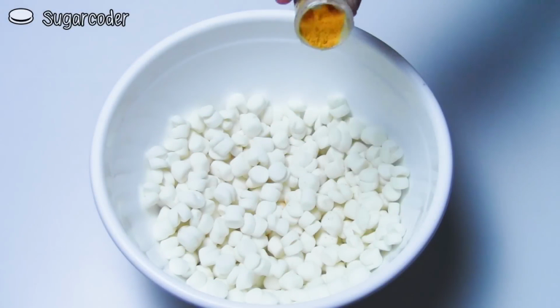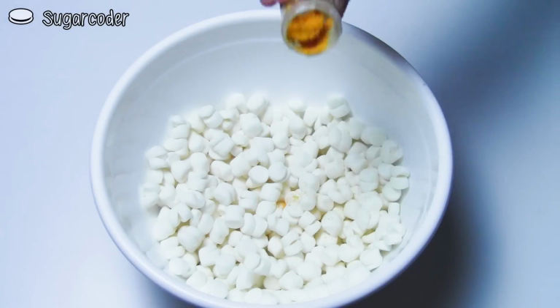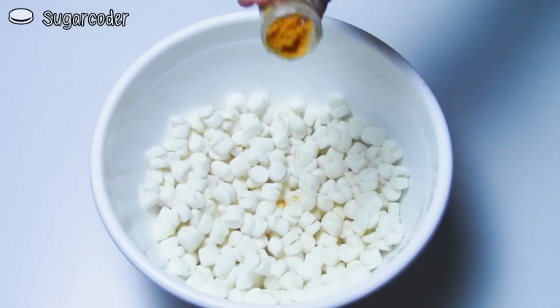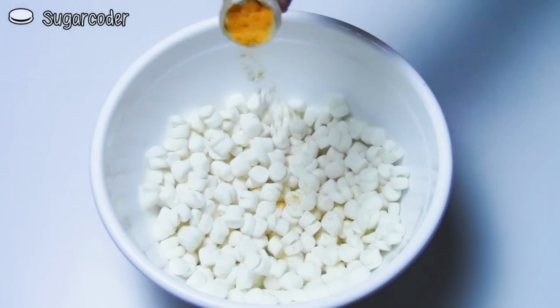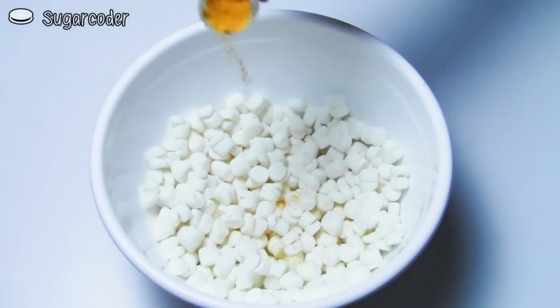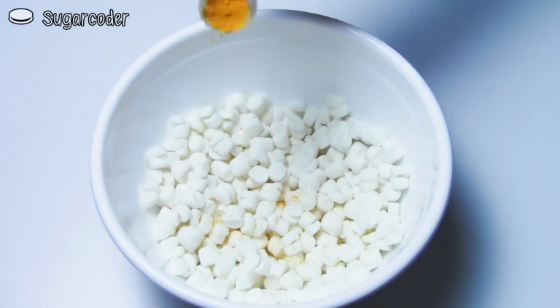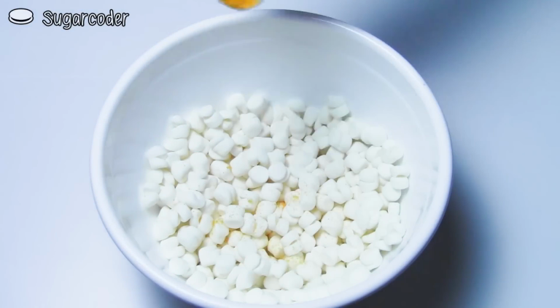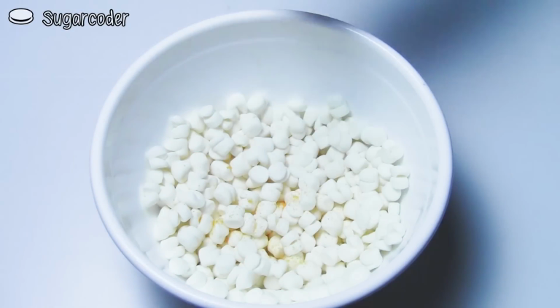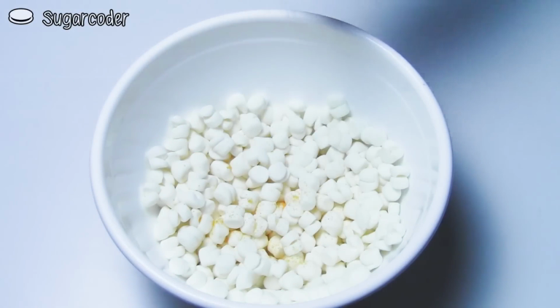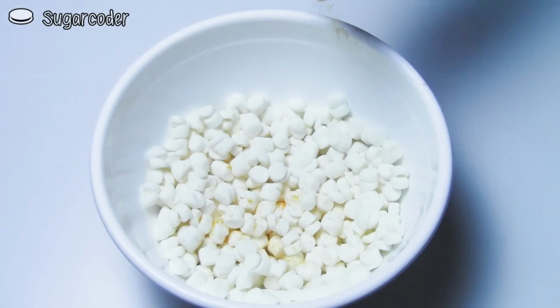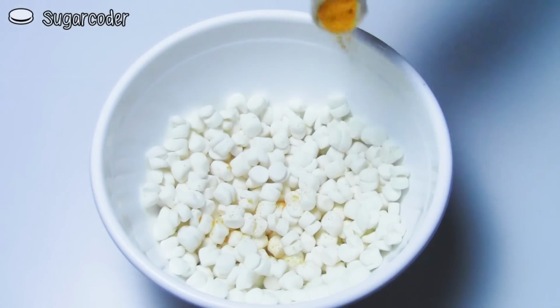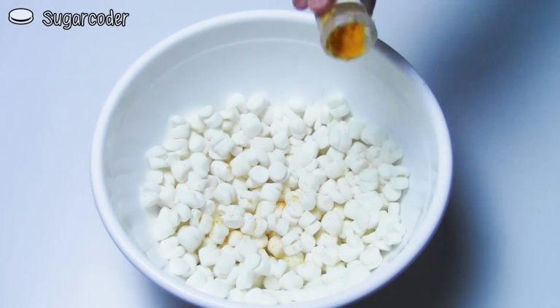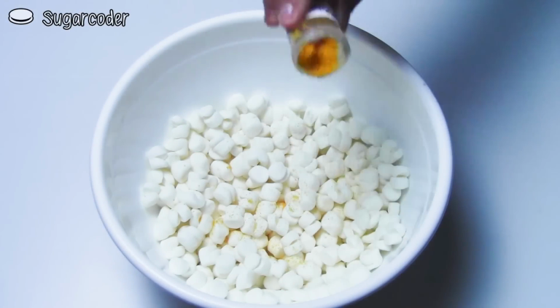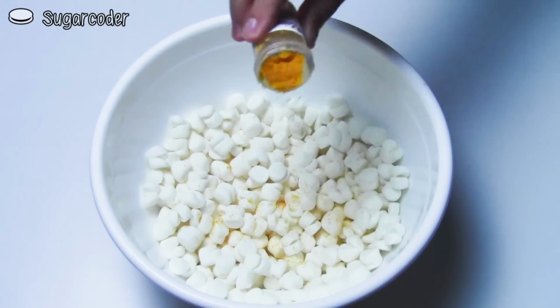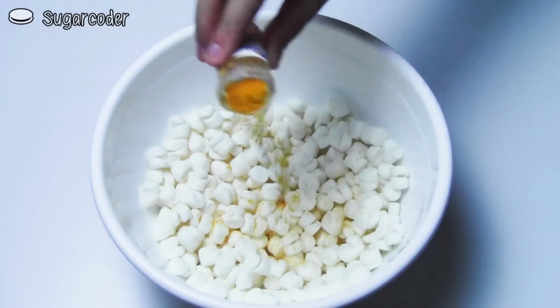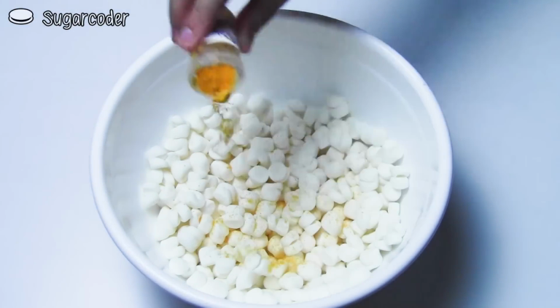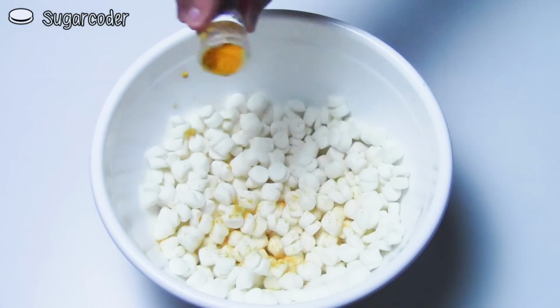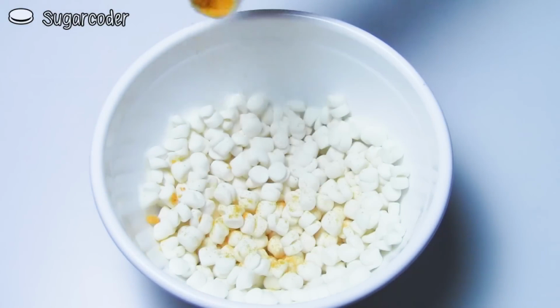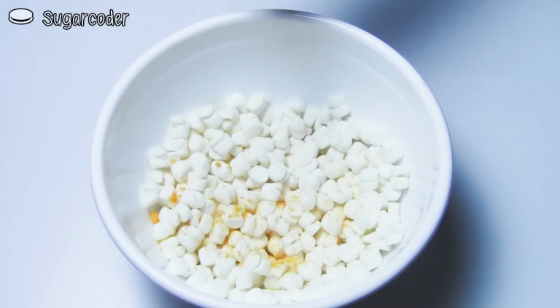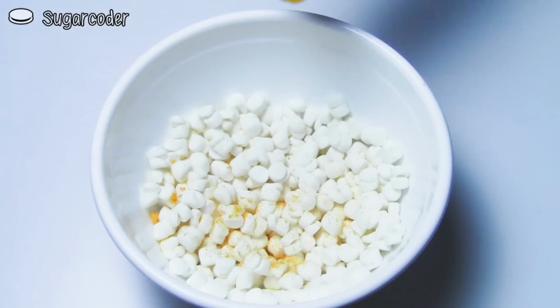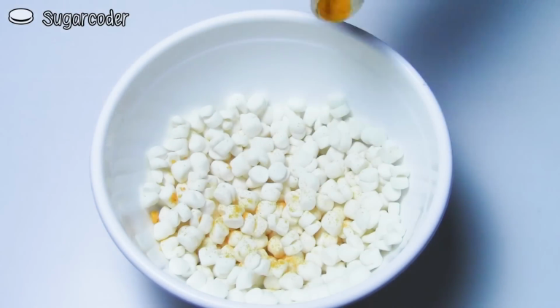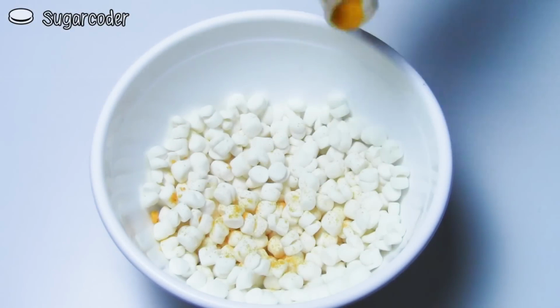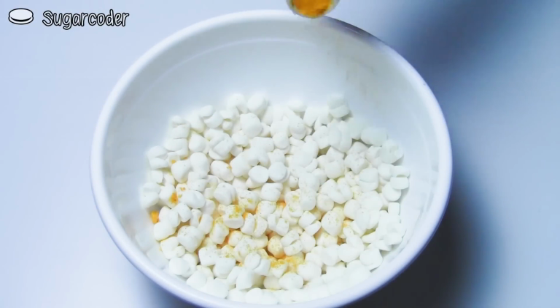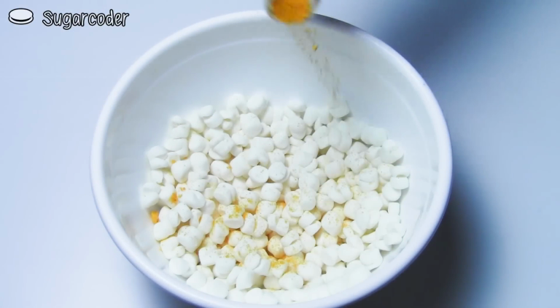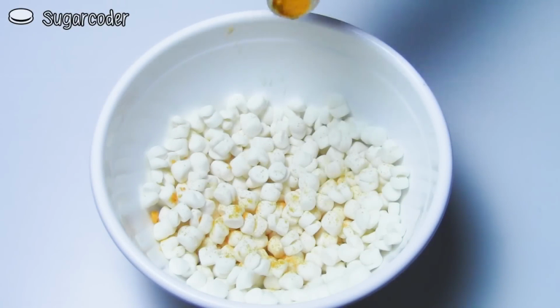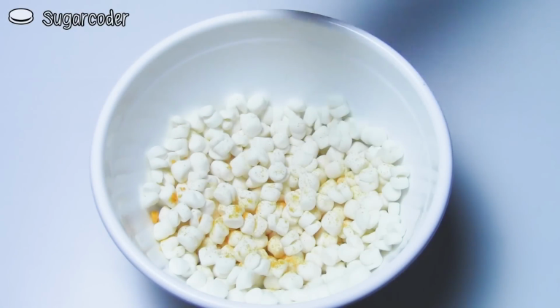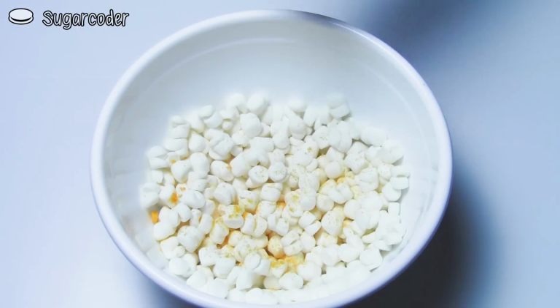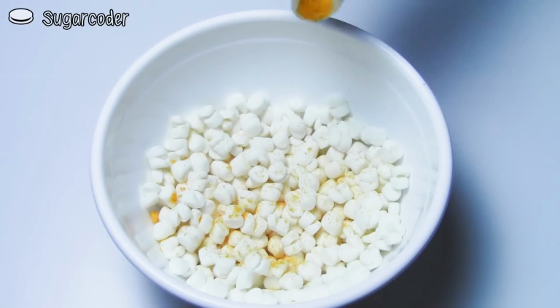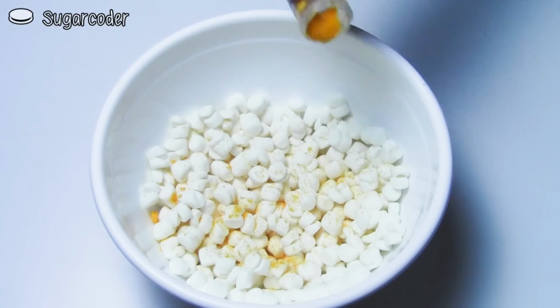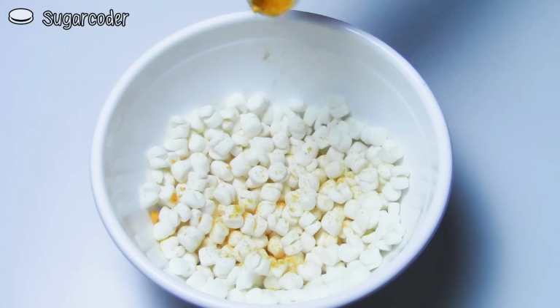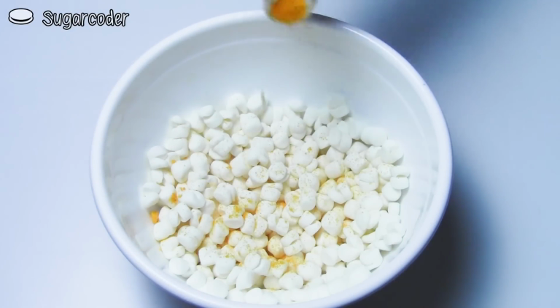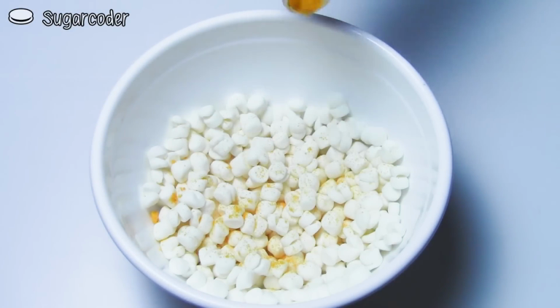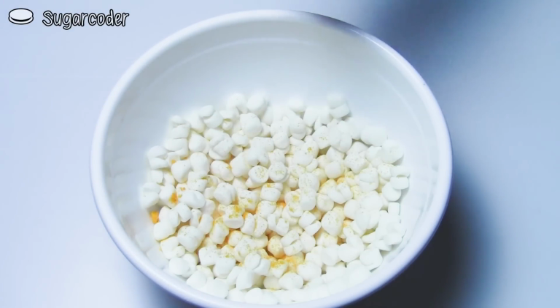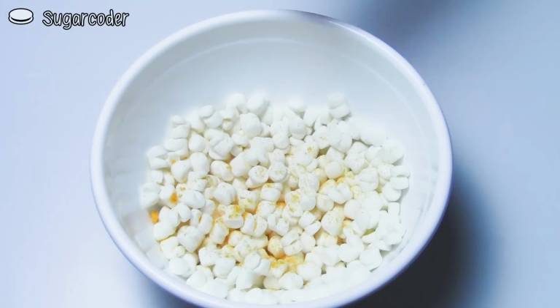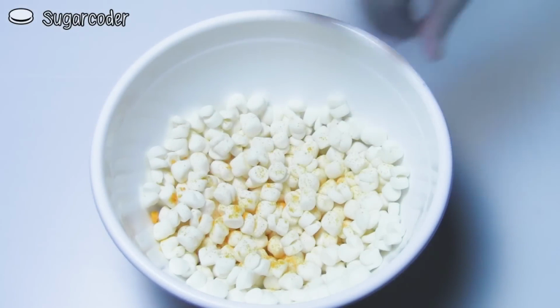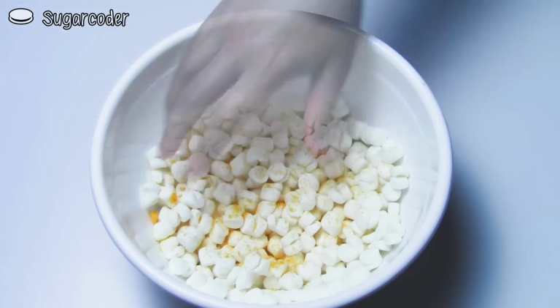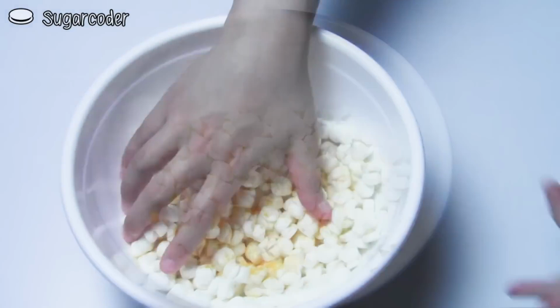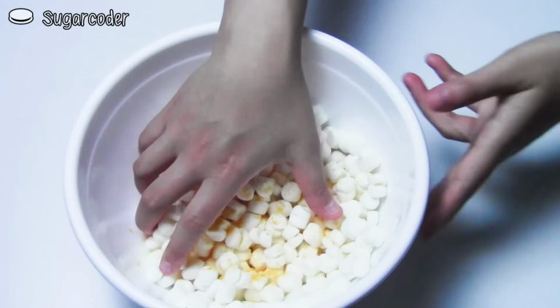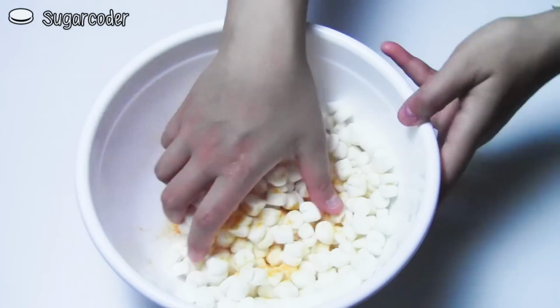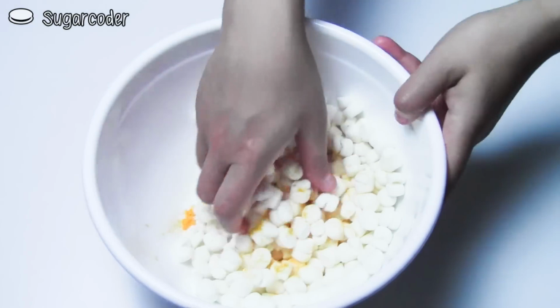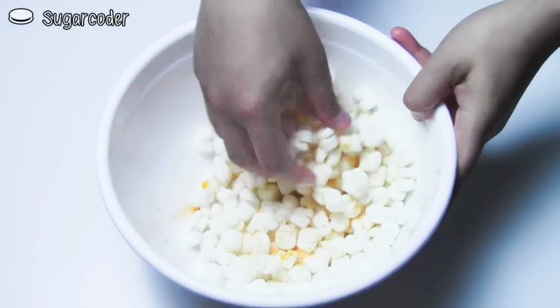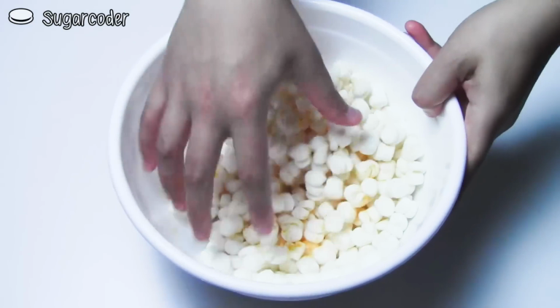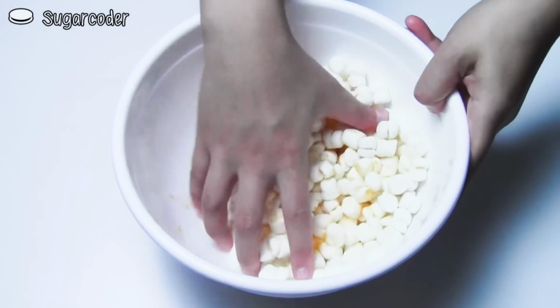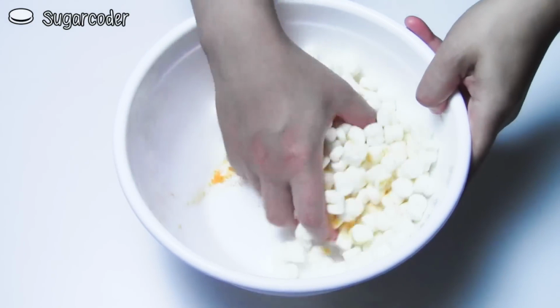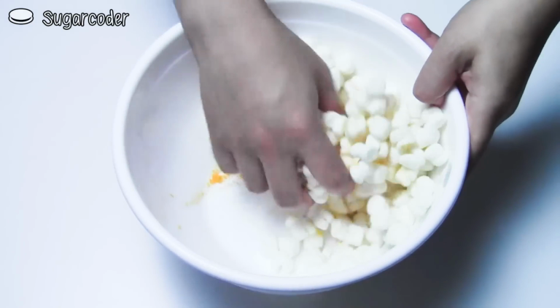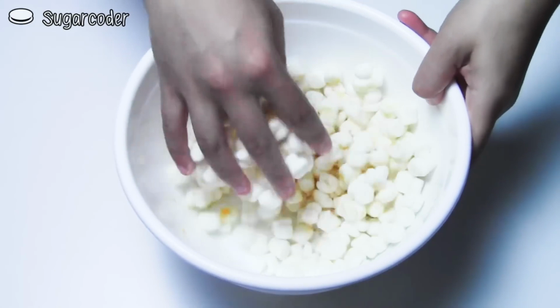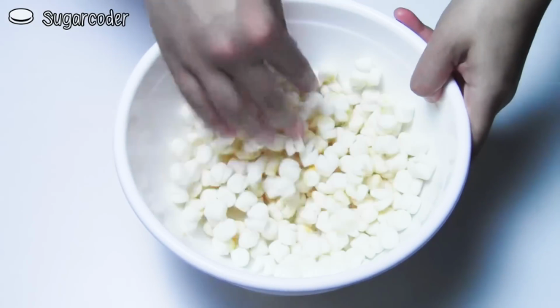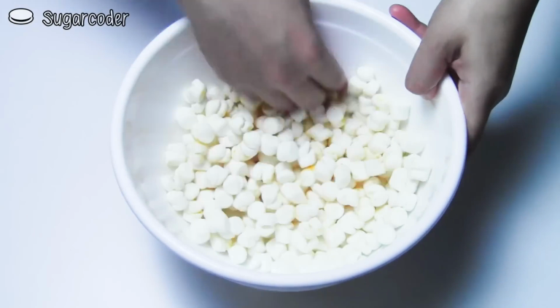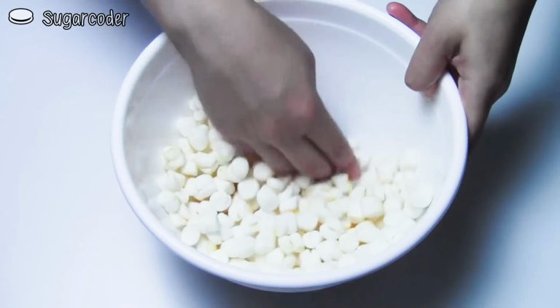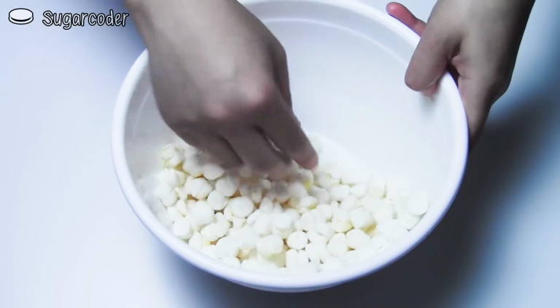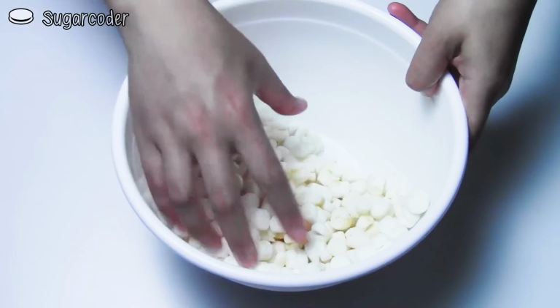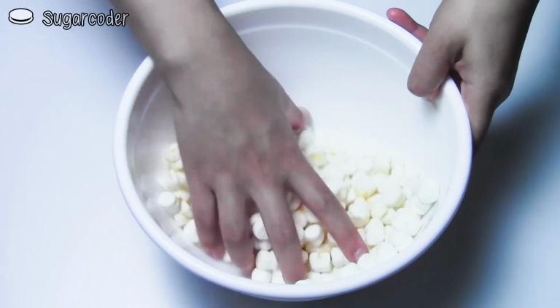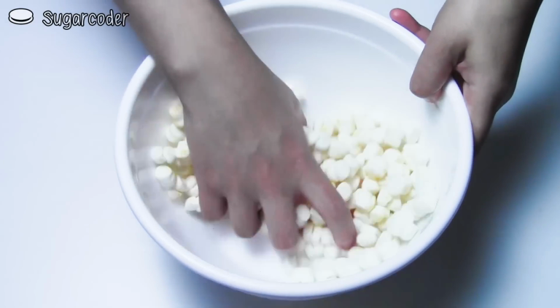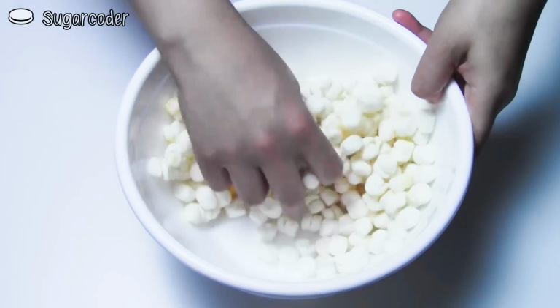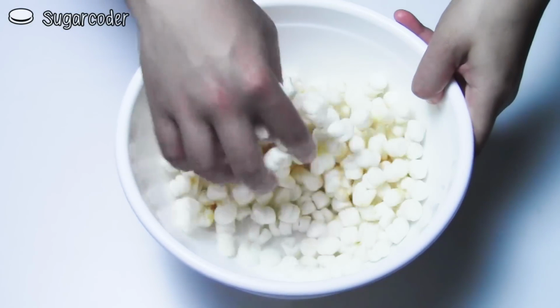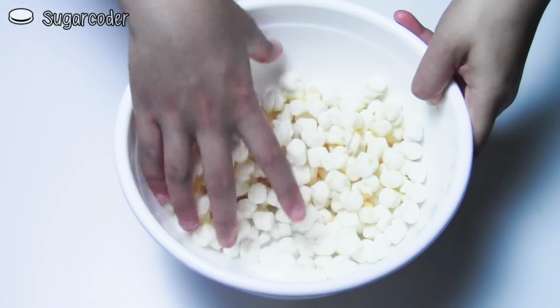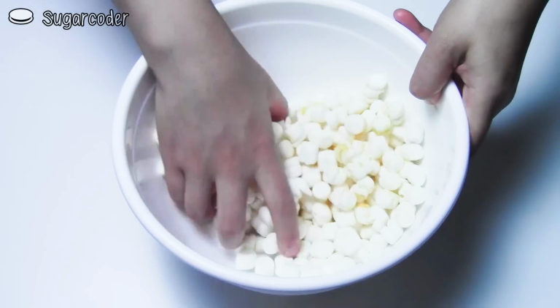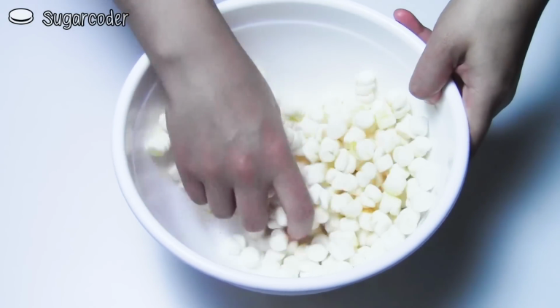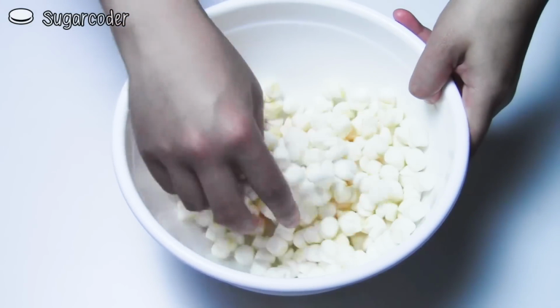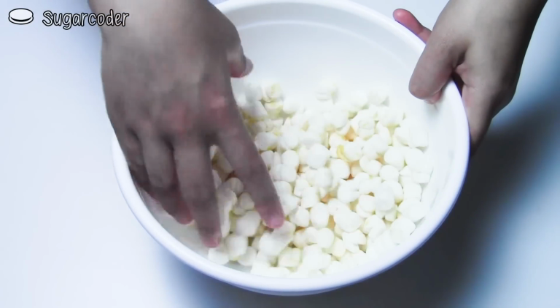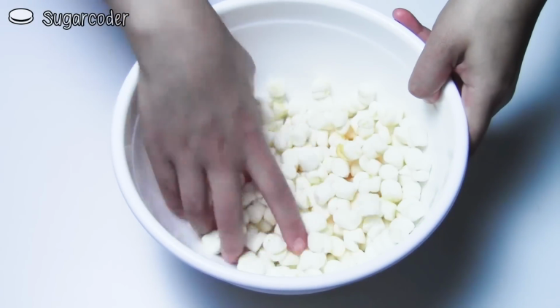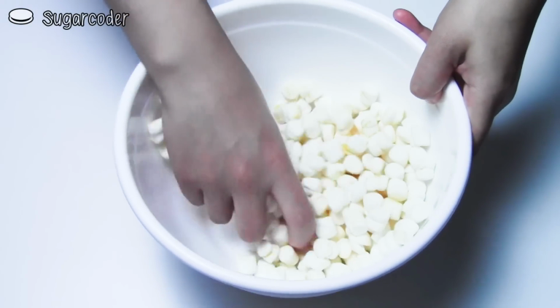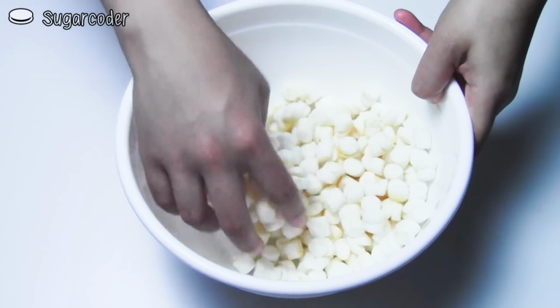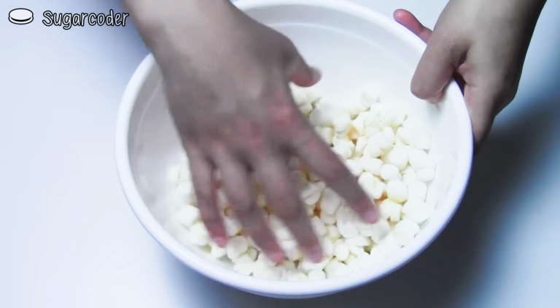Cut each piece of mini marshmallows semi halfway, then add a little bit of yellow gel food coloring to make sure it mixes well.